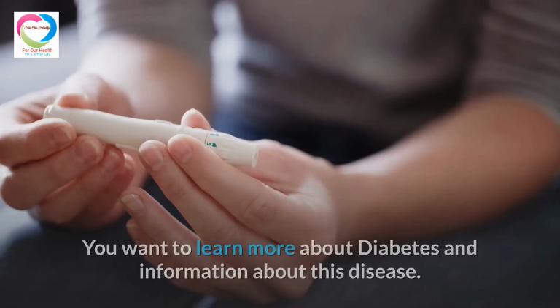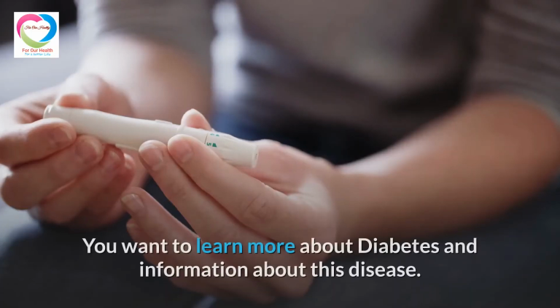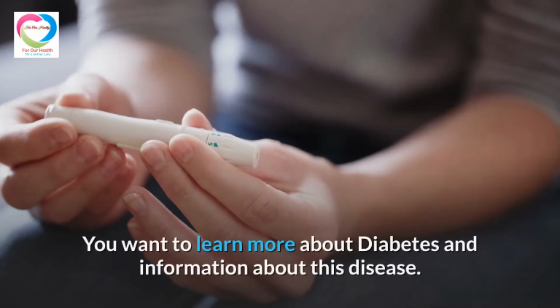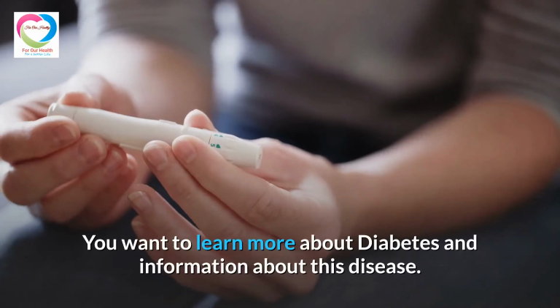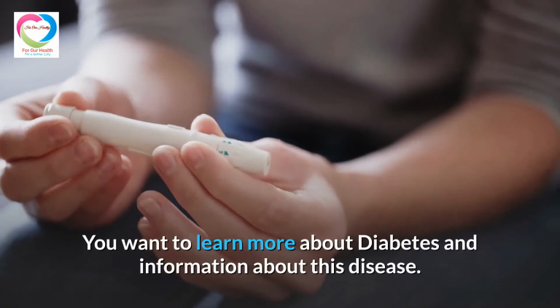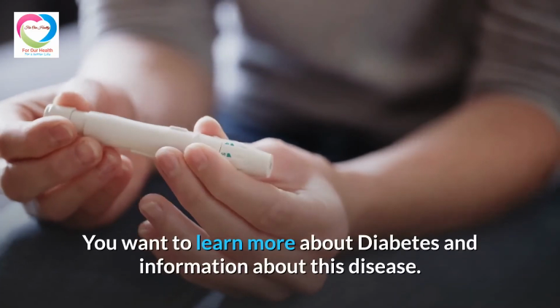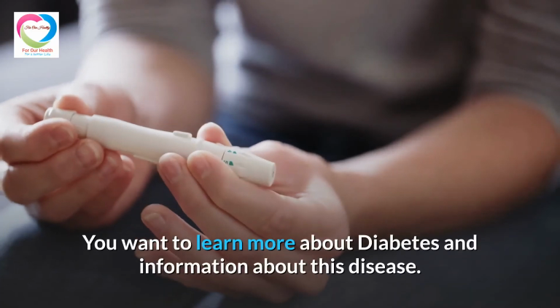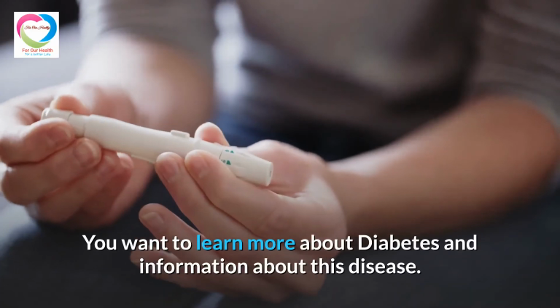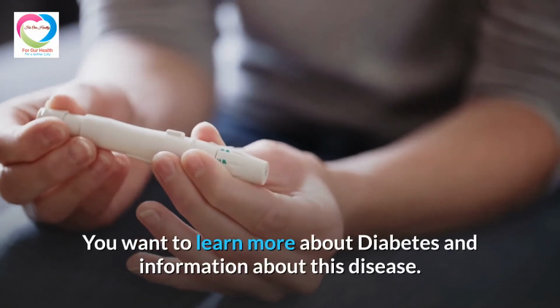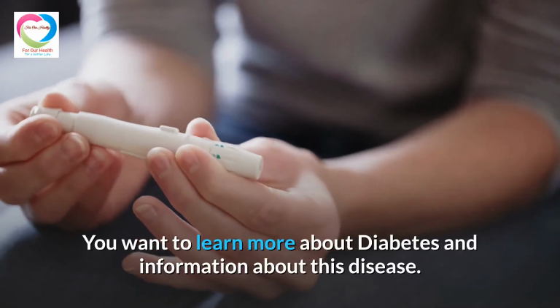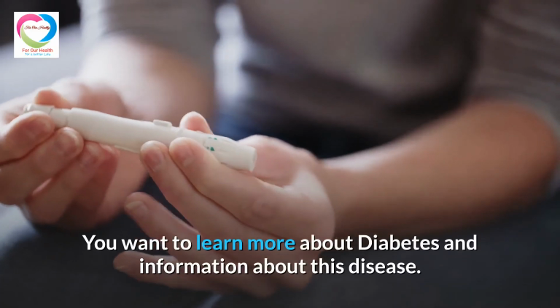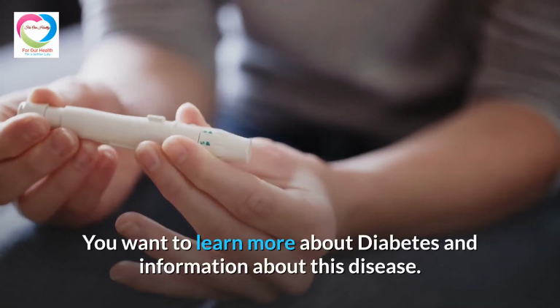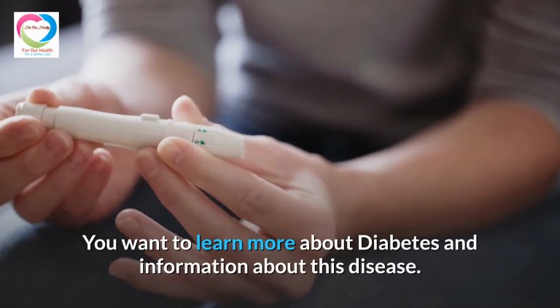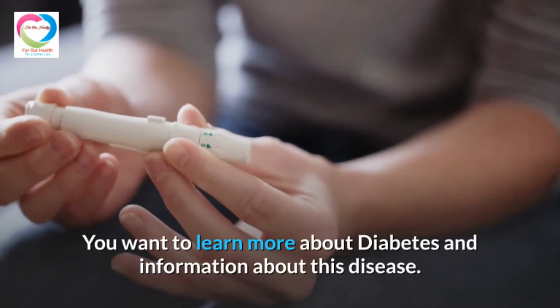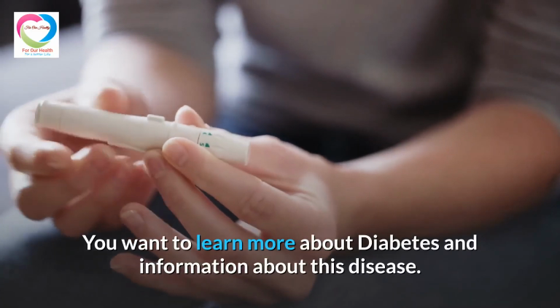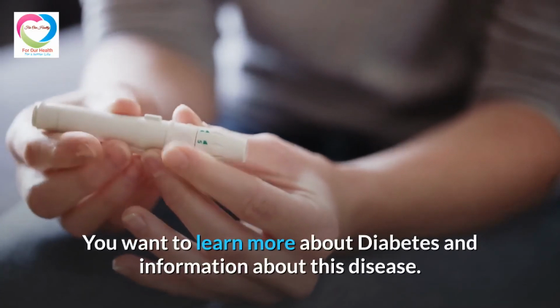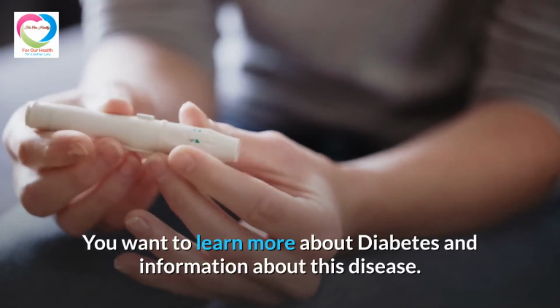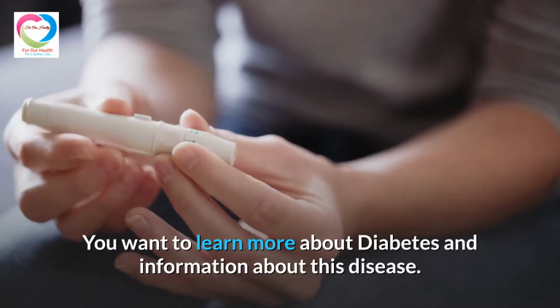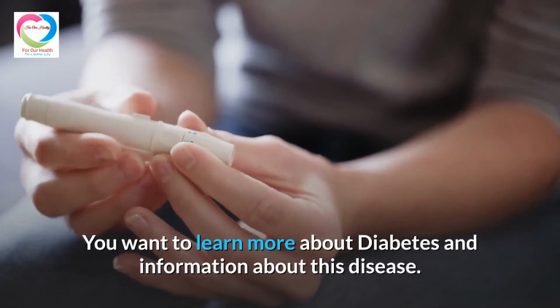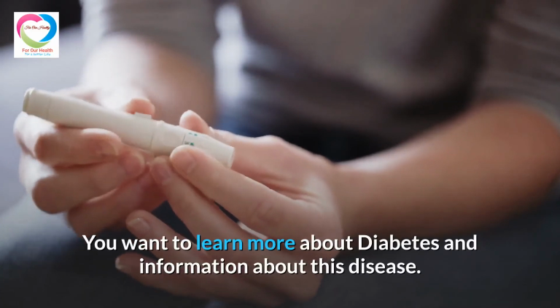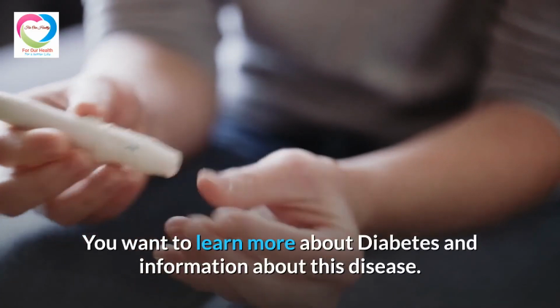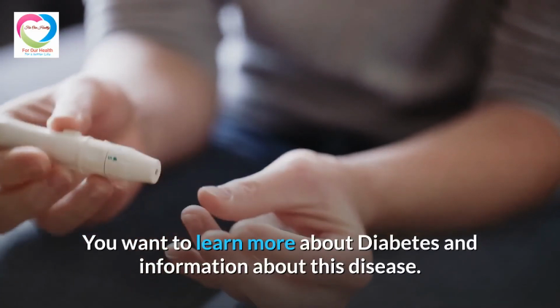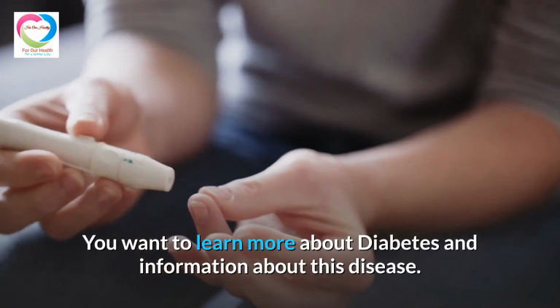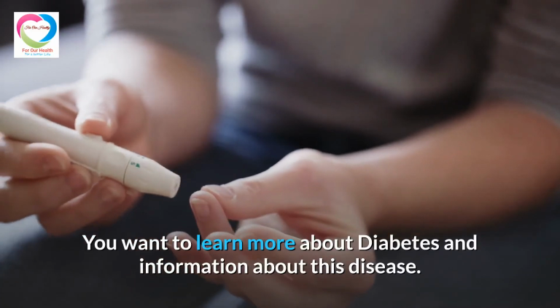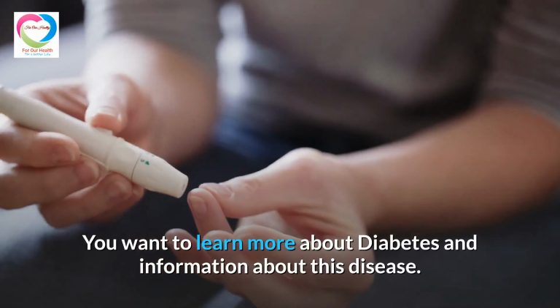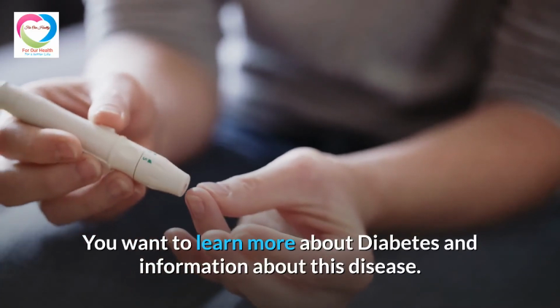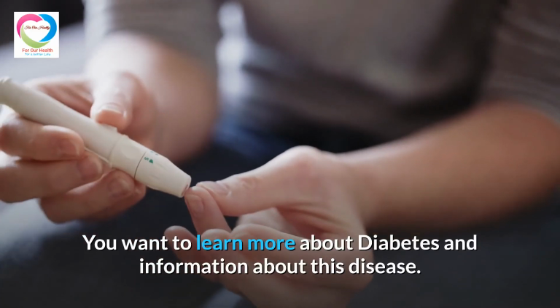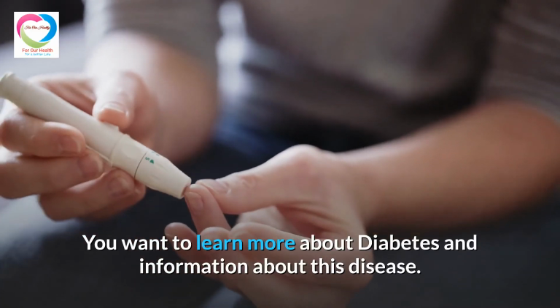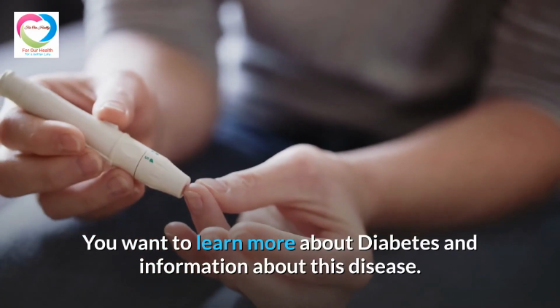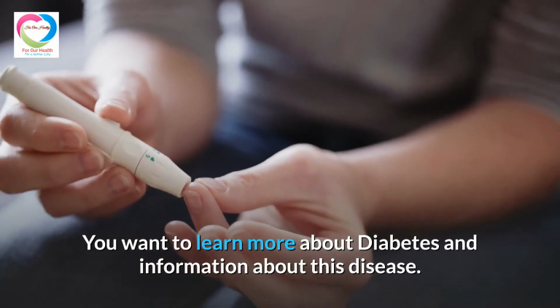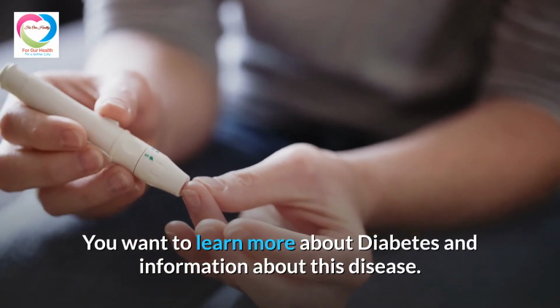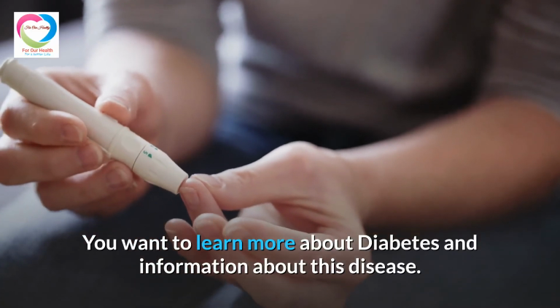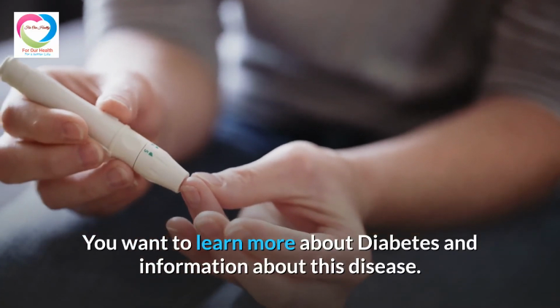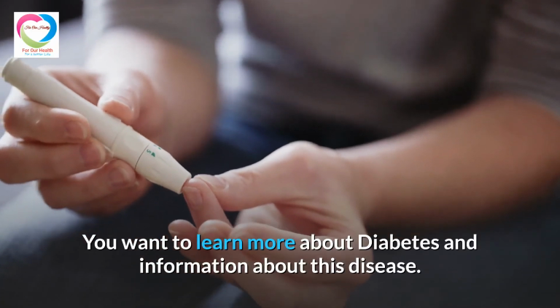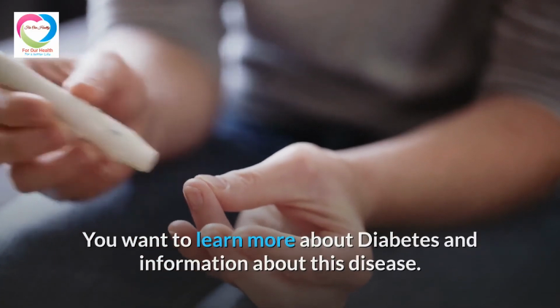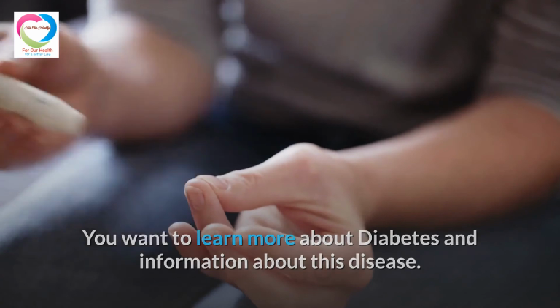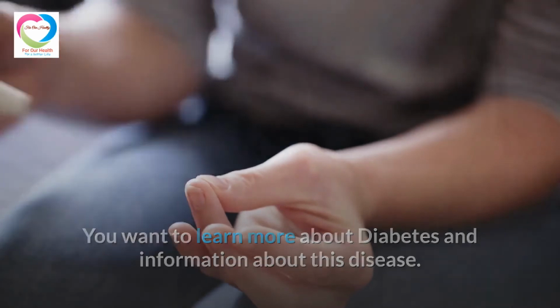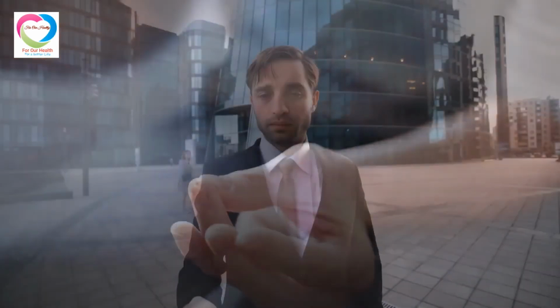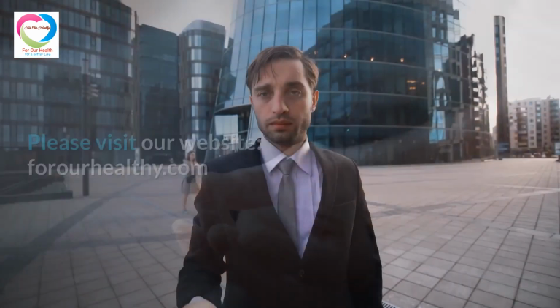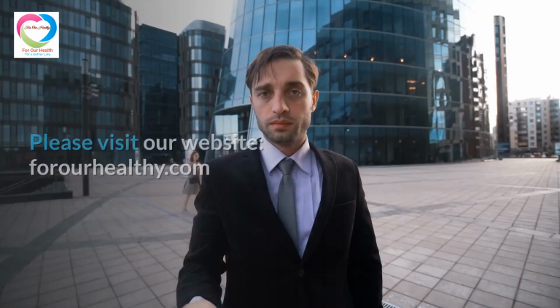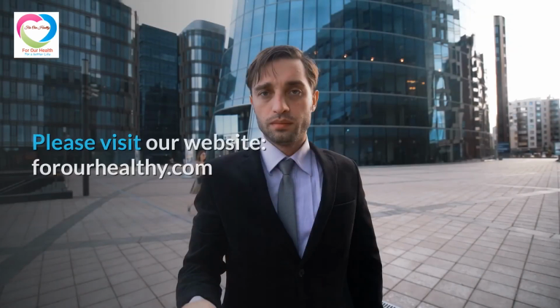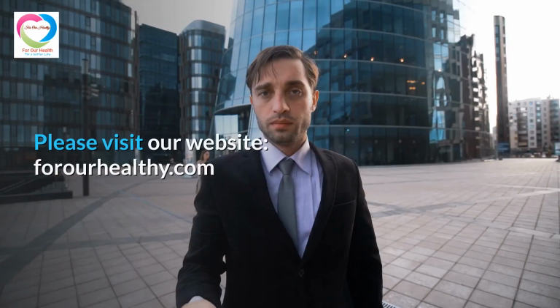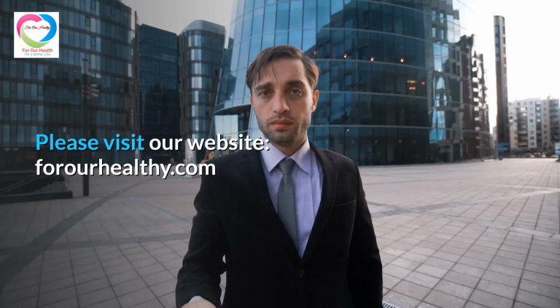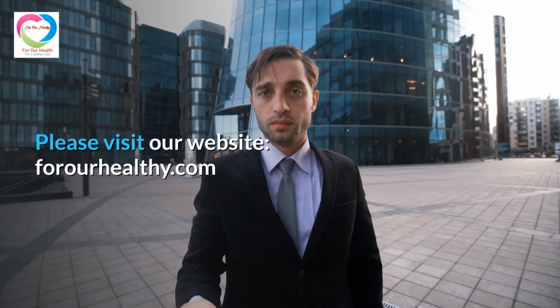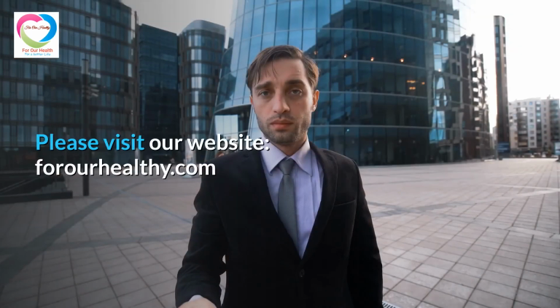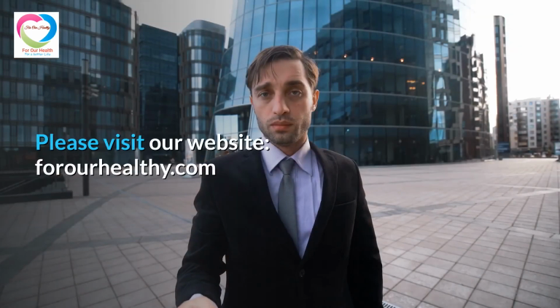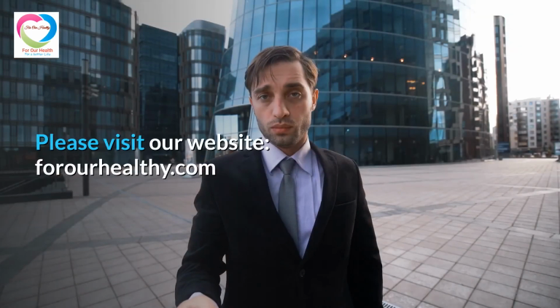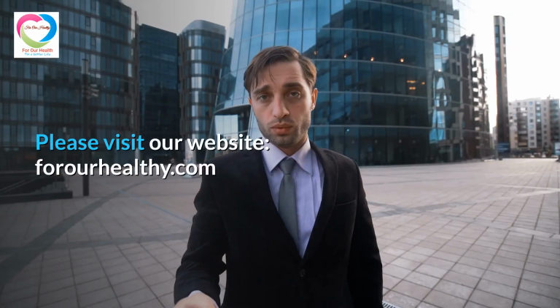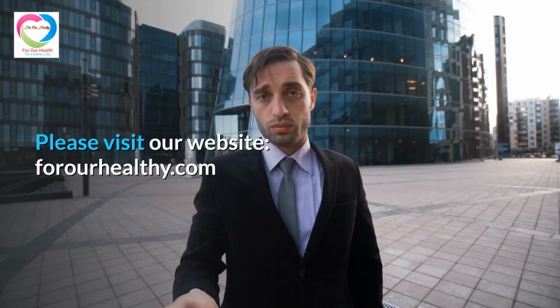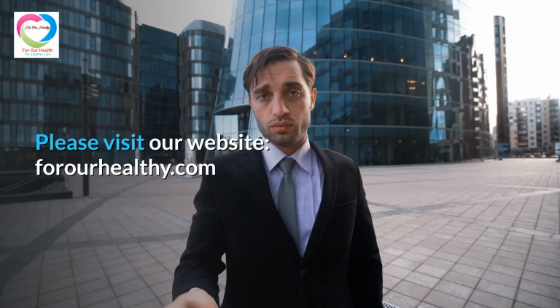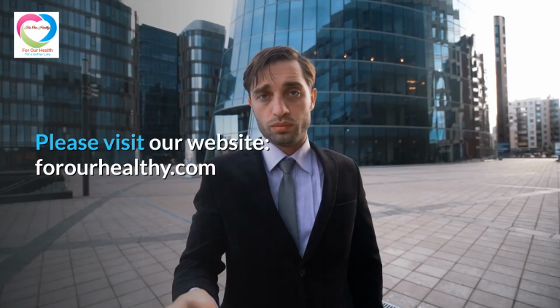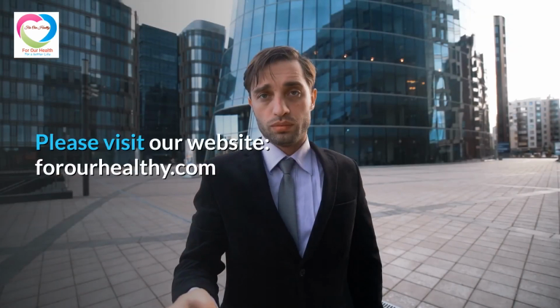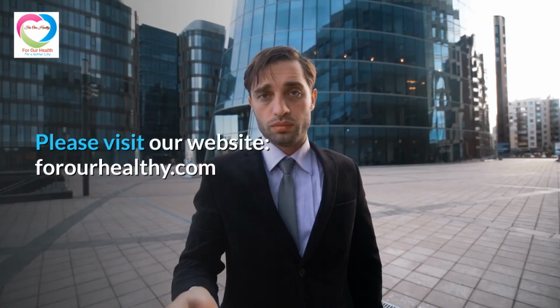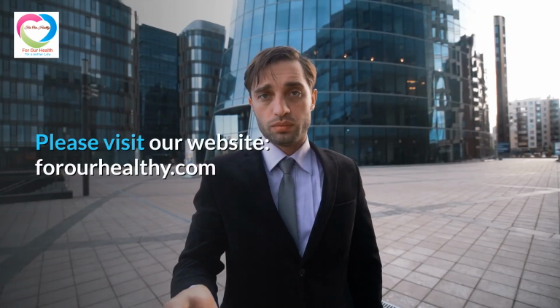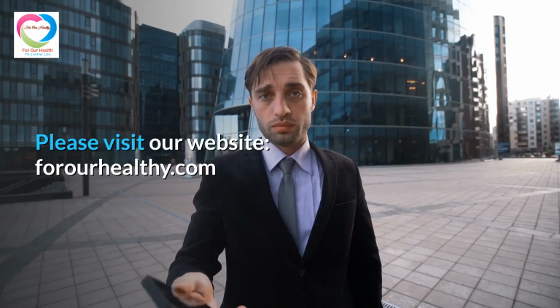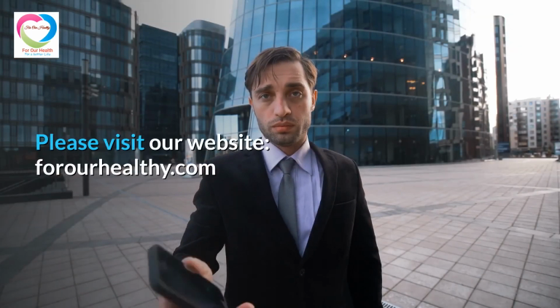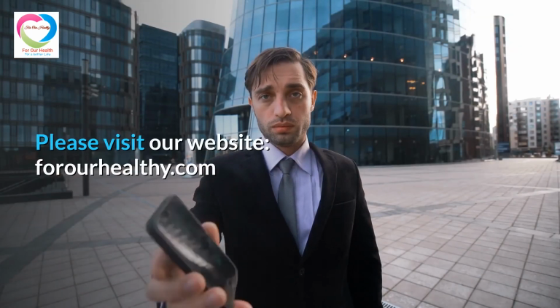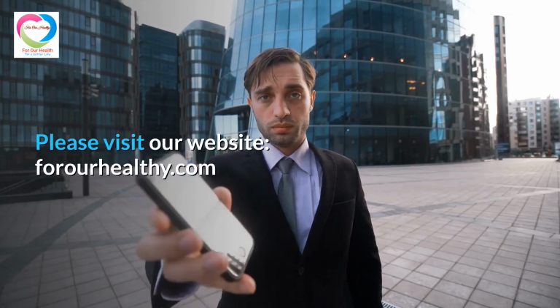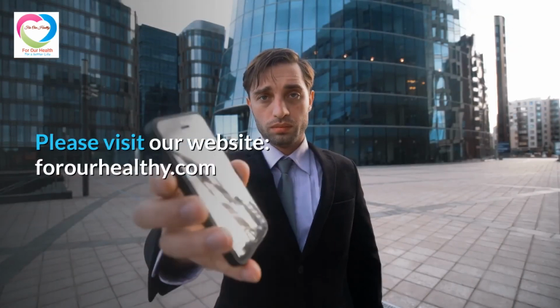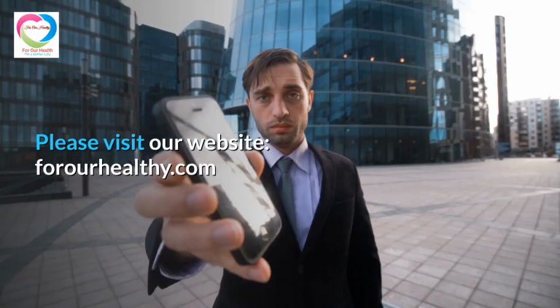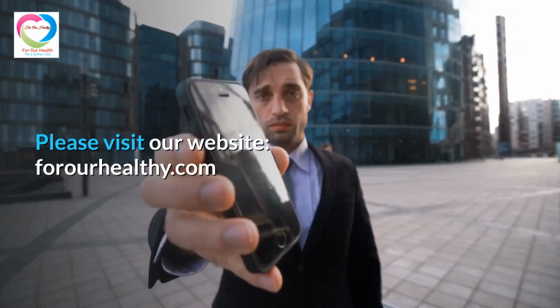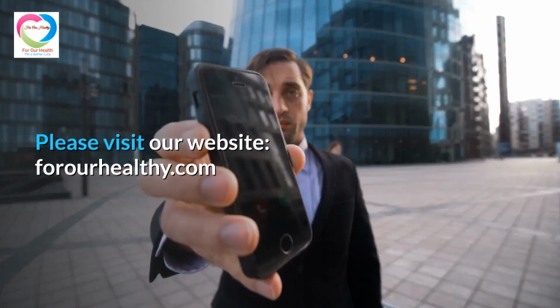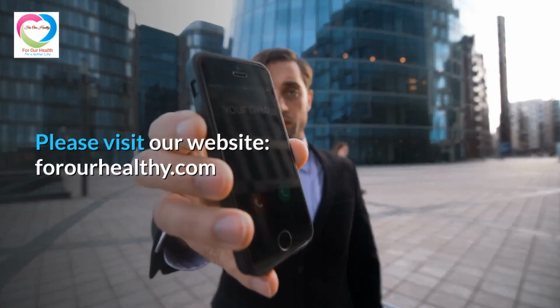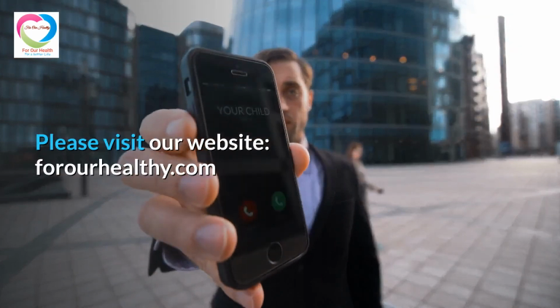If you want to learn more about diabetes and information about this disease, please visit our website at forarehealthy.com.